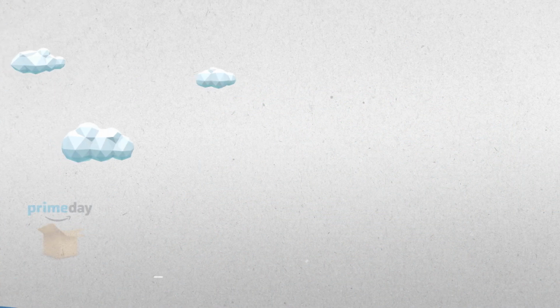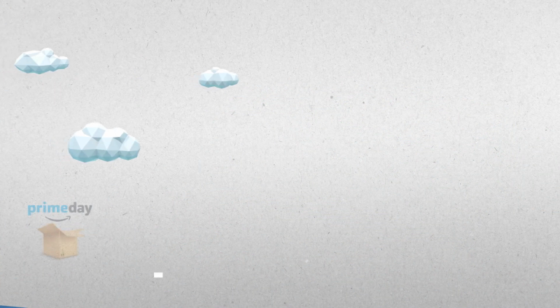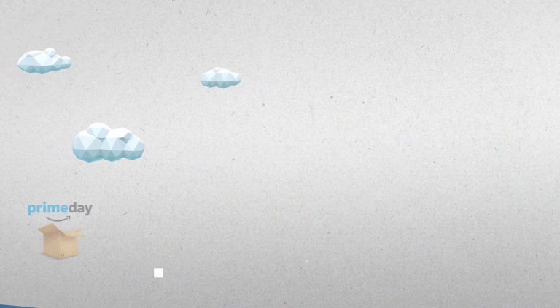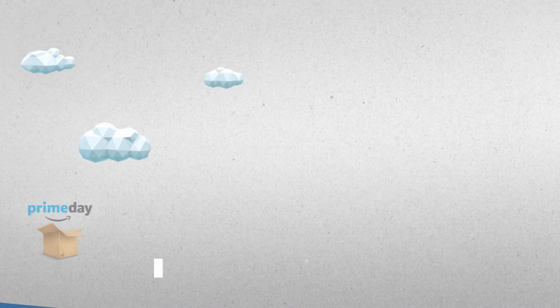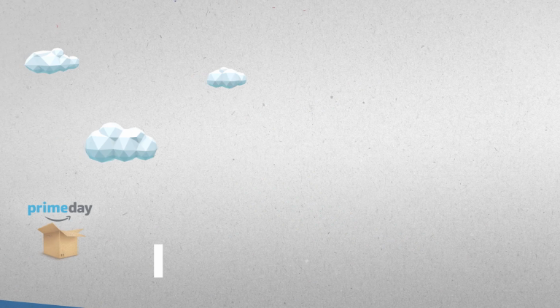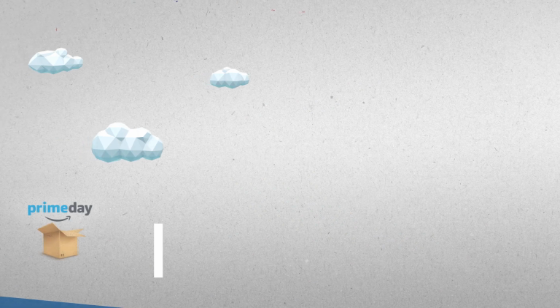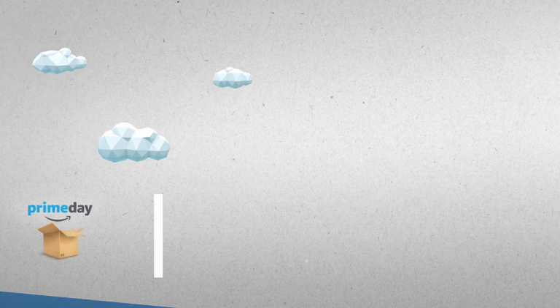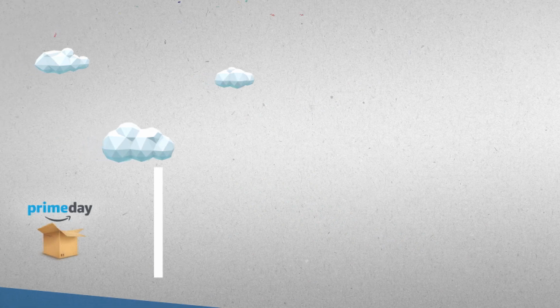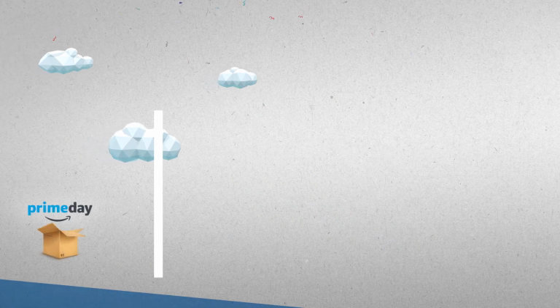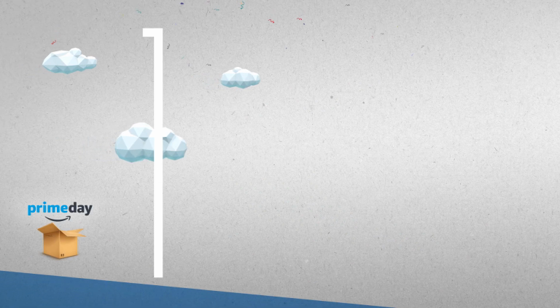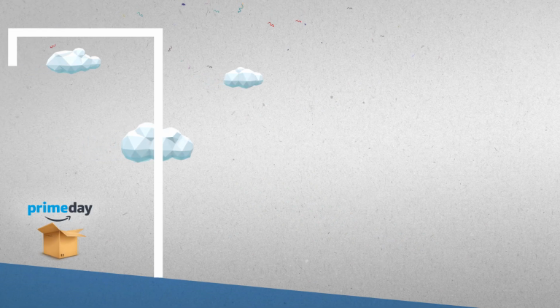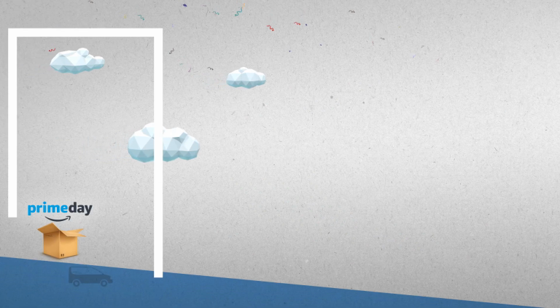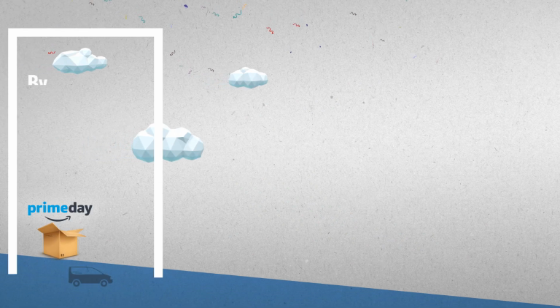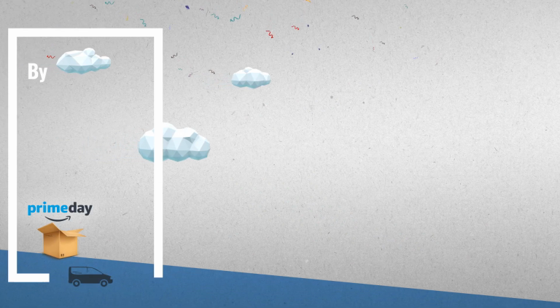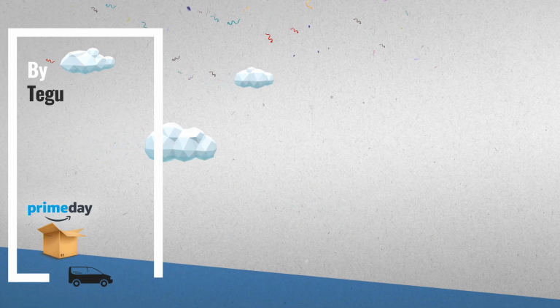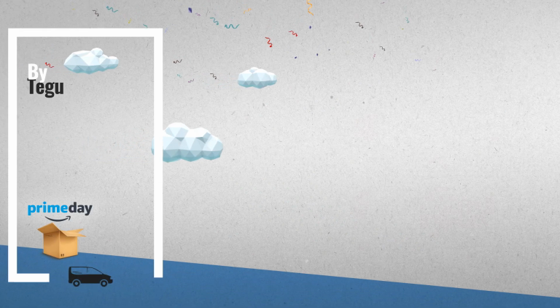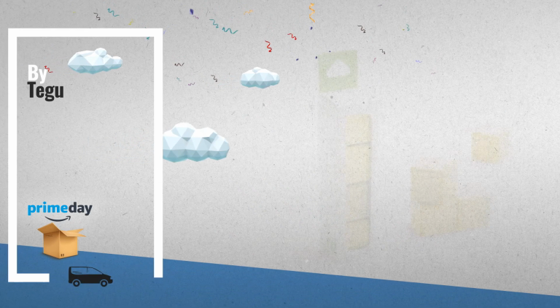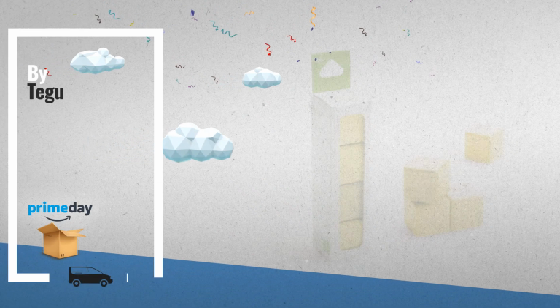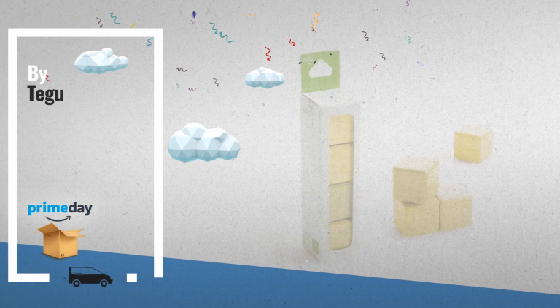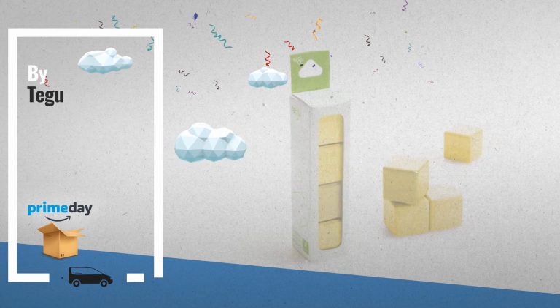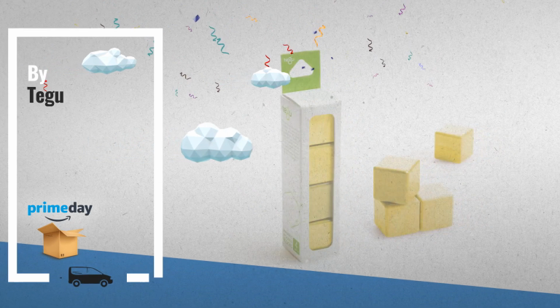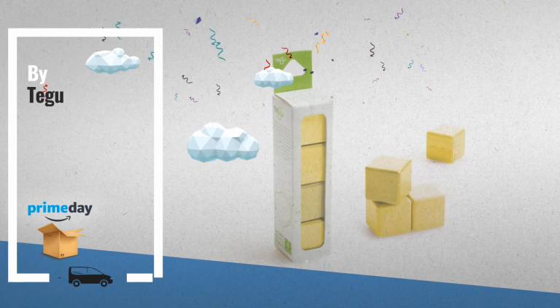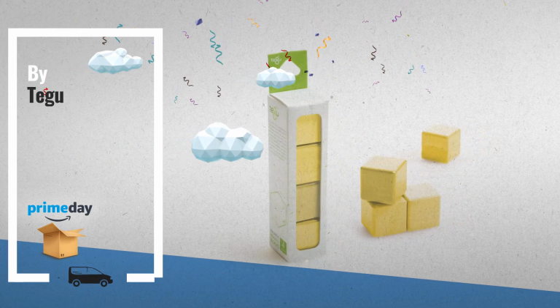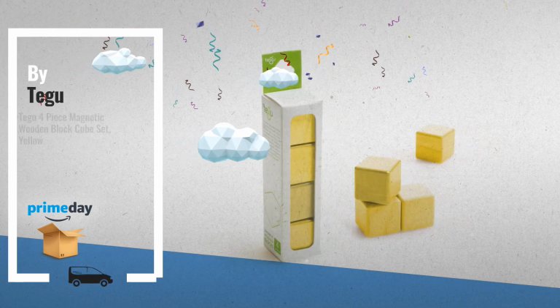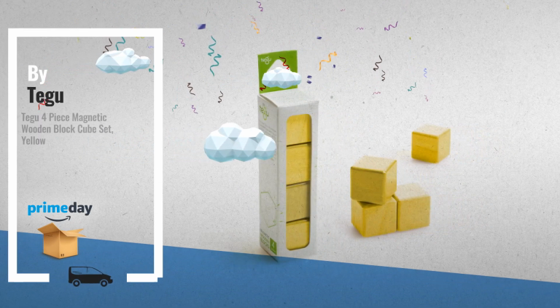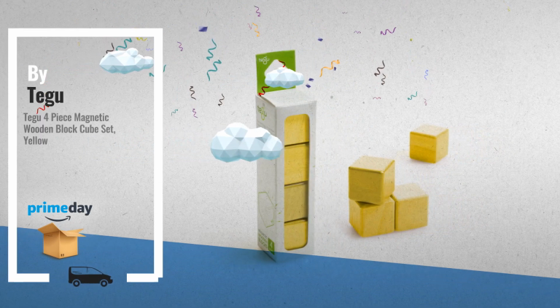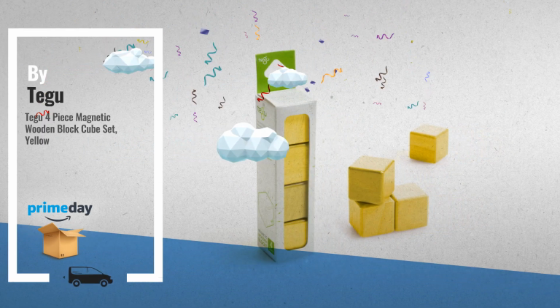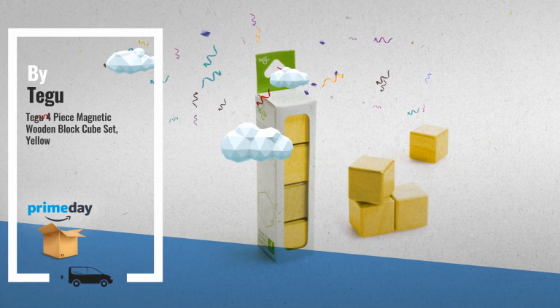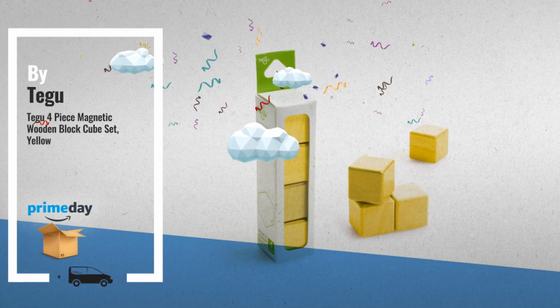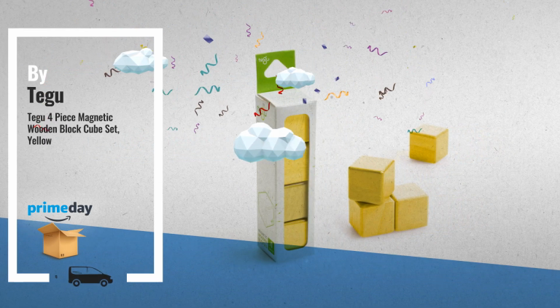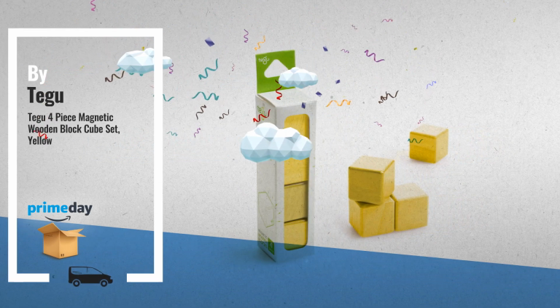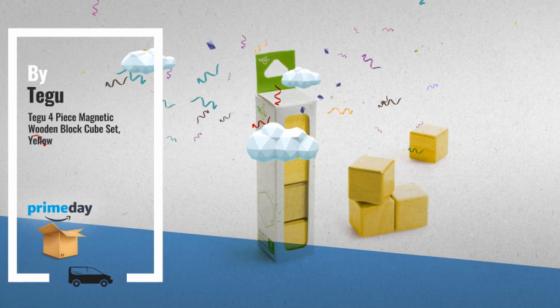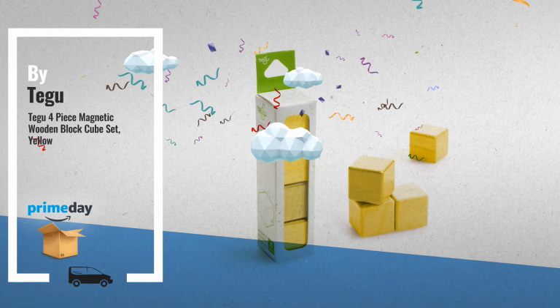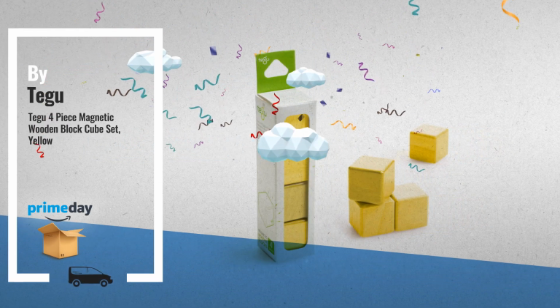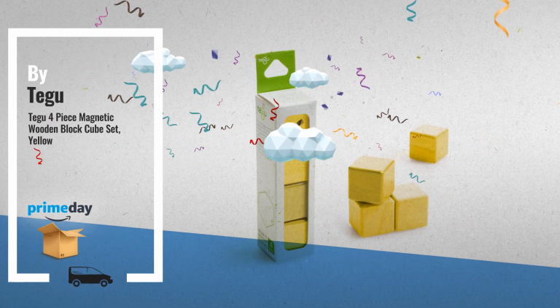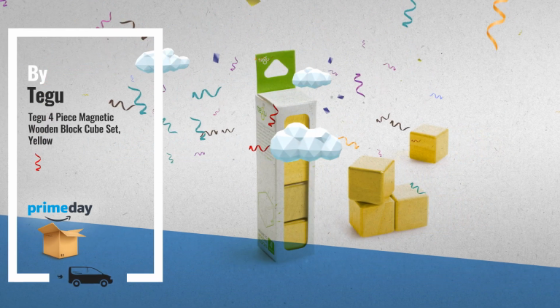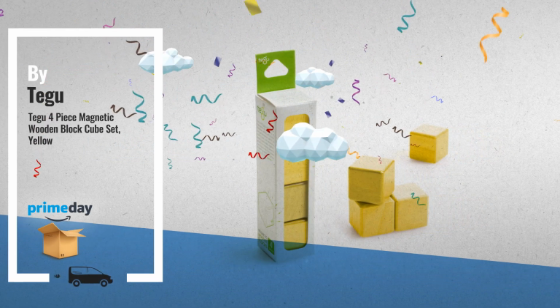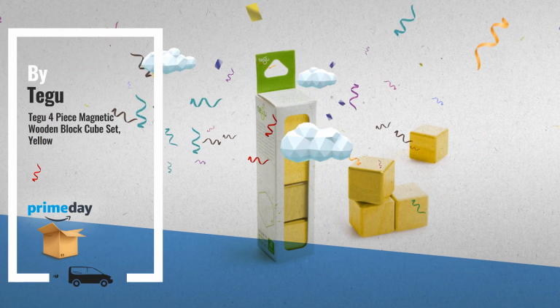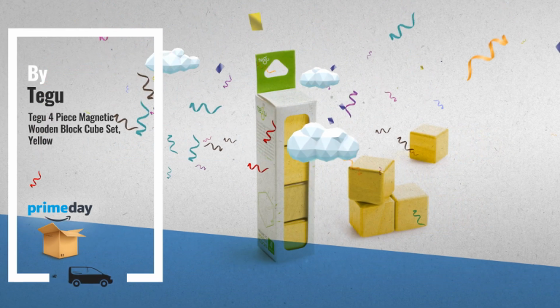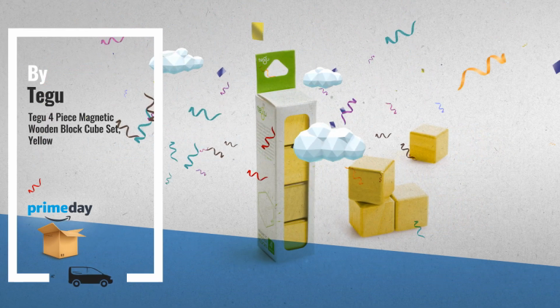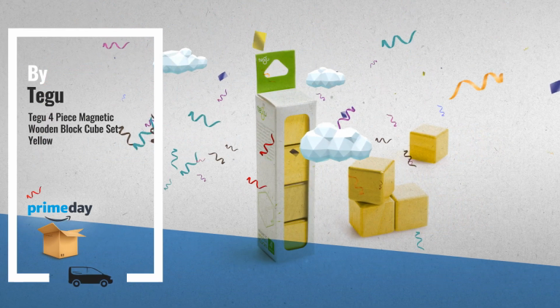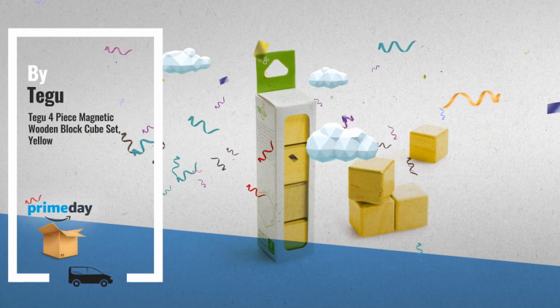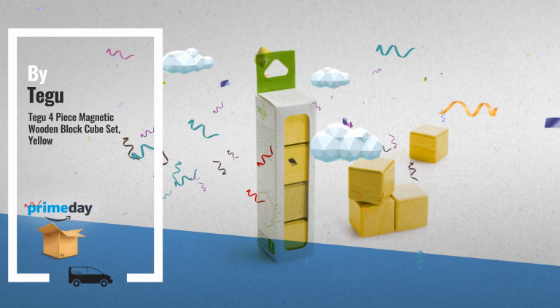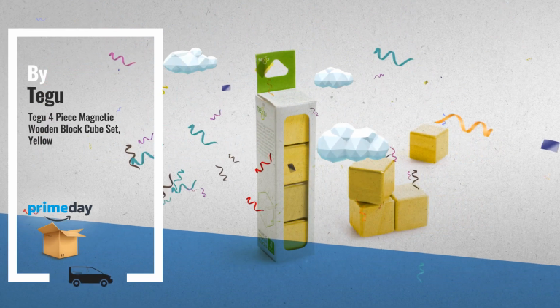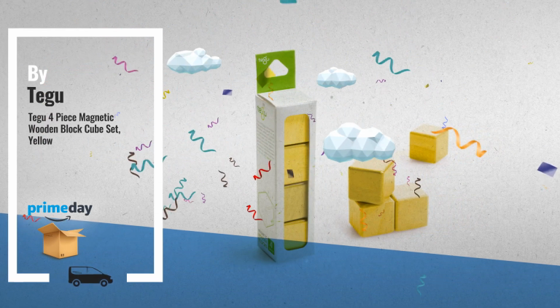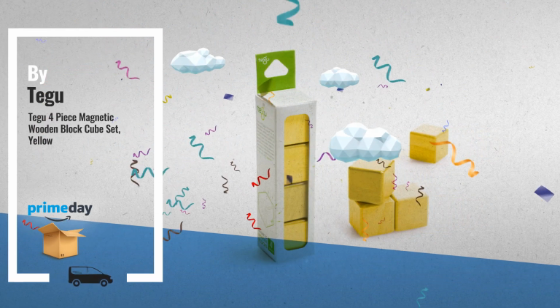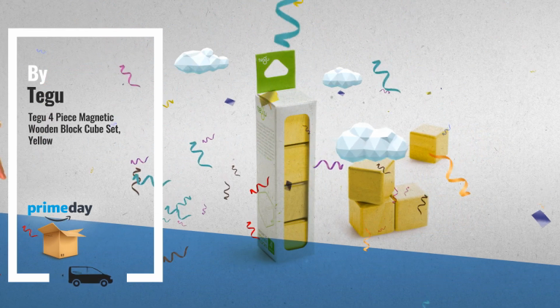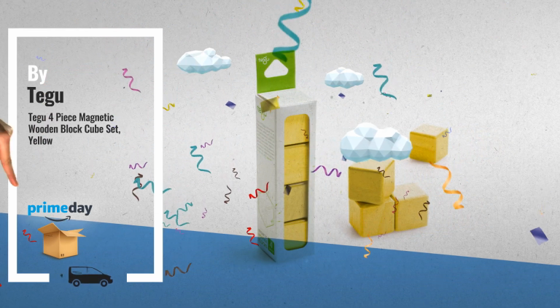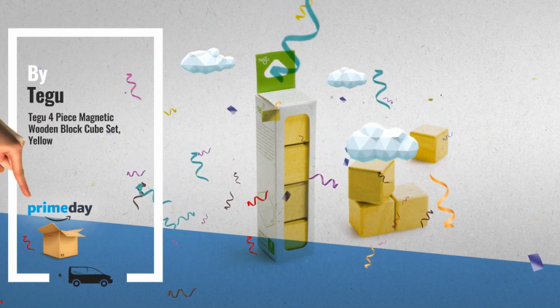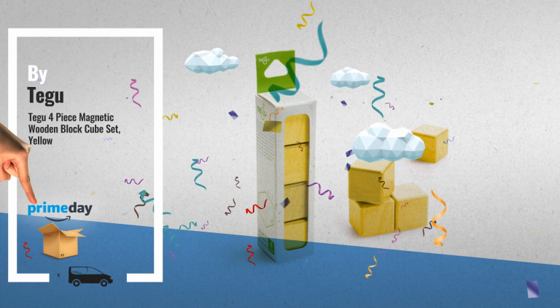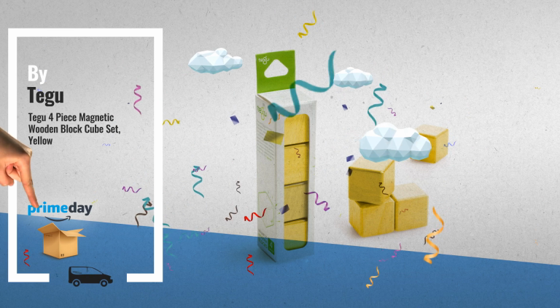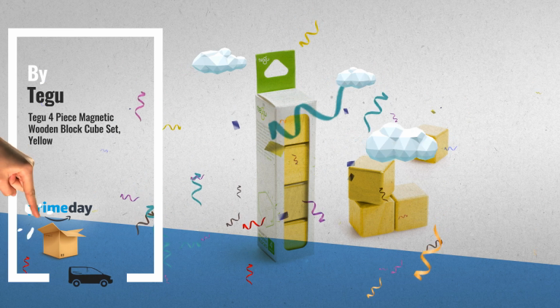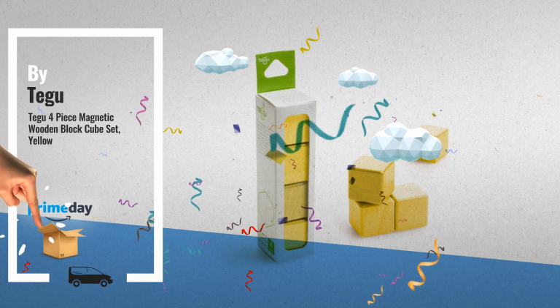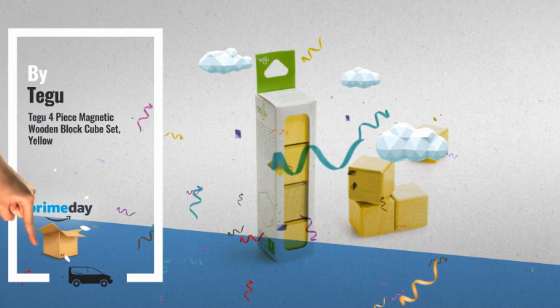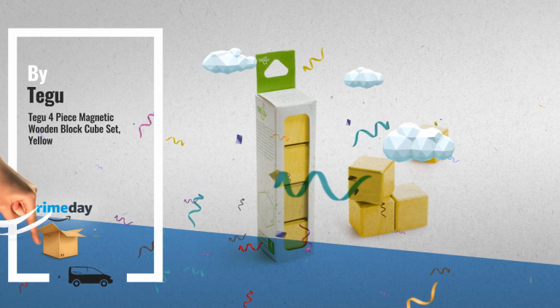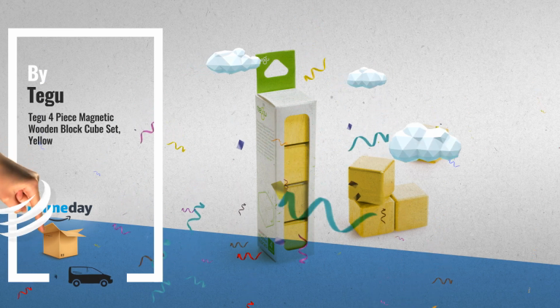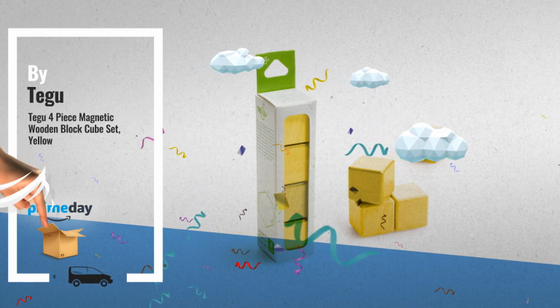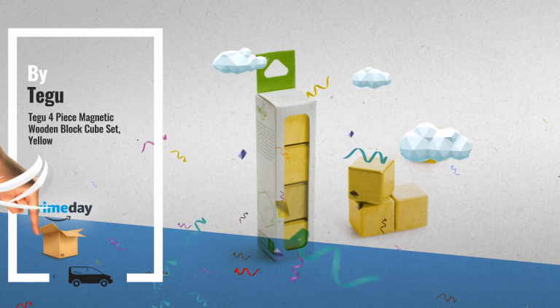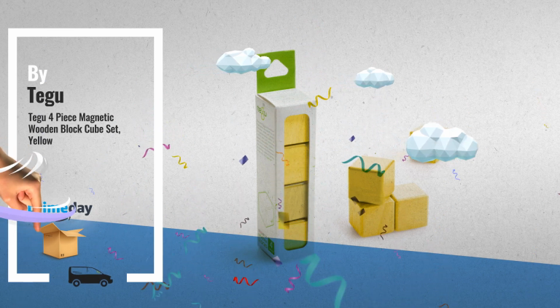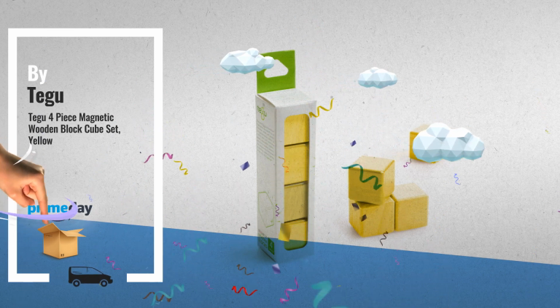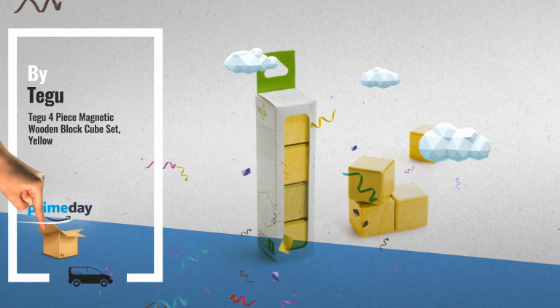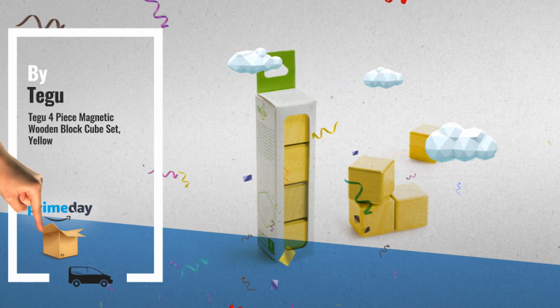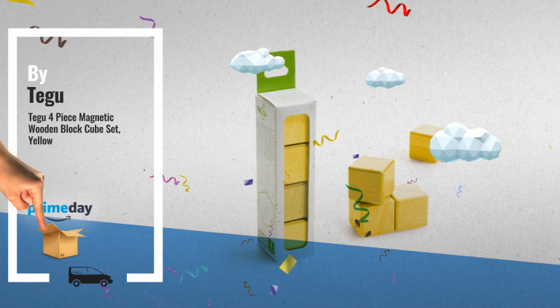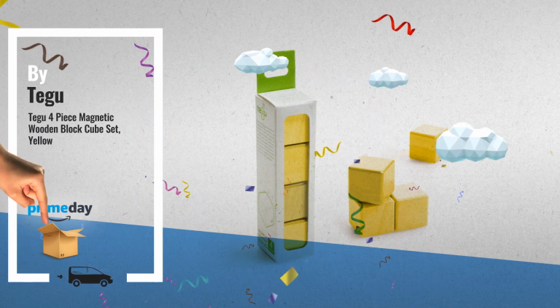Number 5, also by Tegu. This is one of many great products we got in store for you.